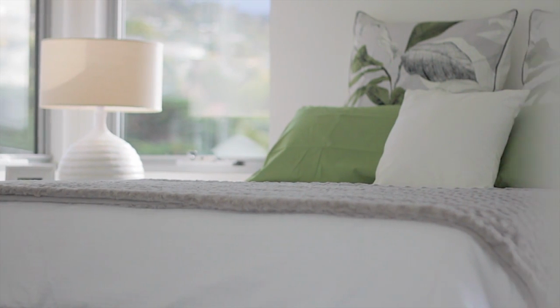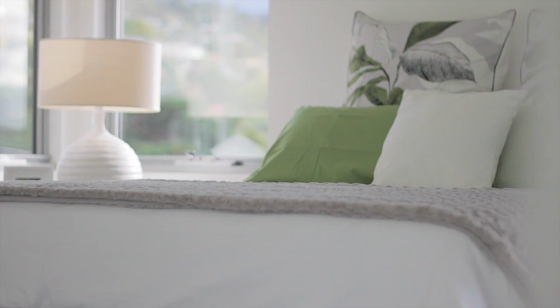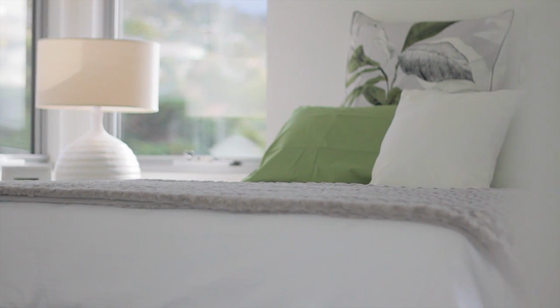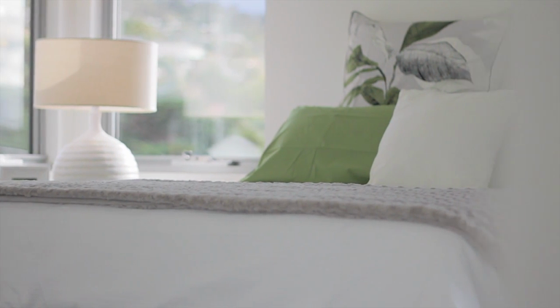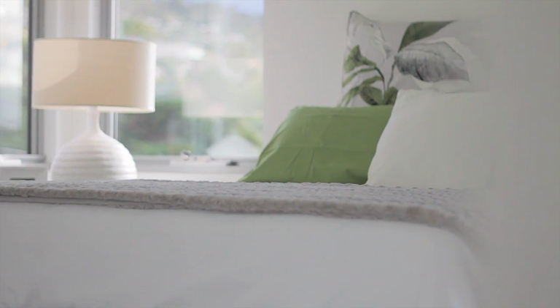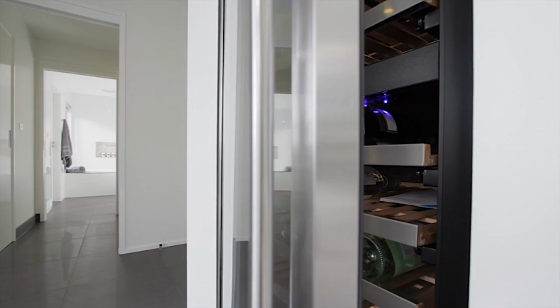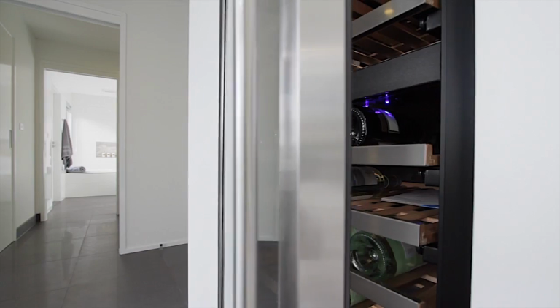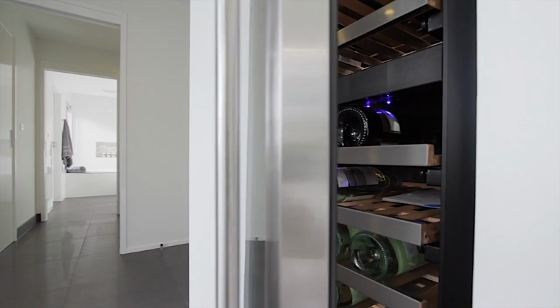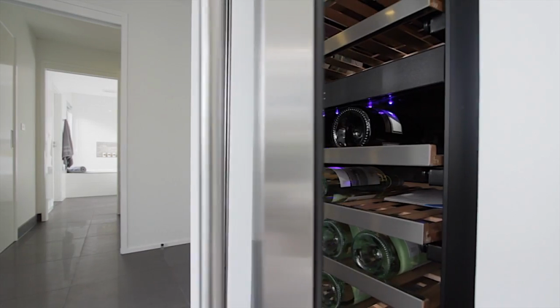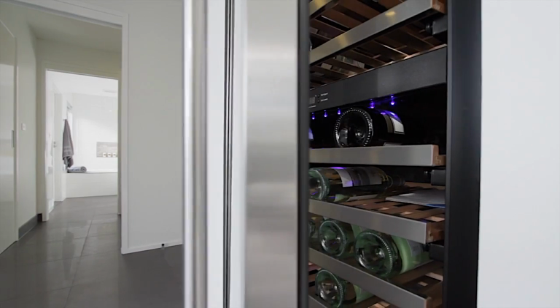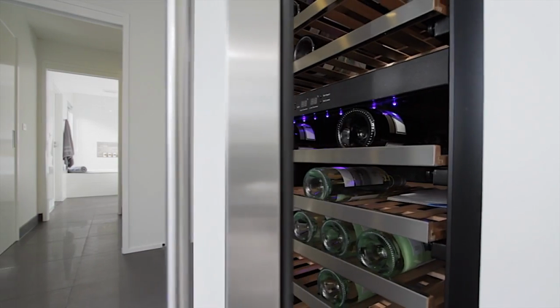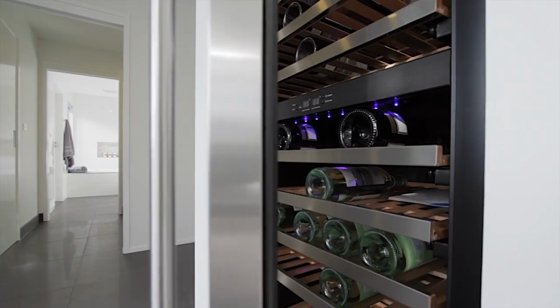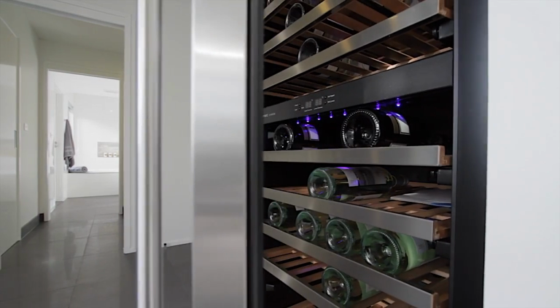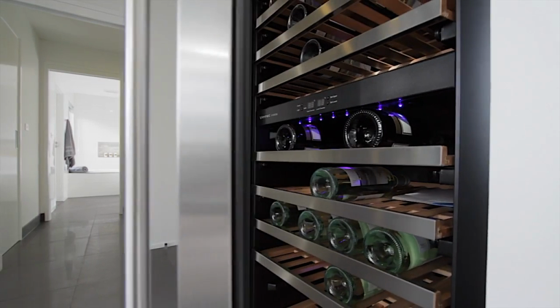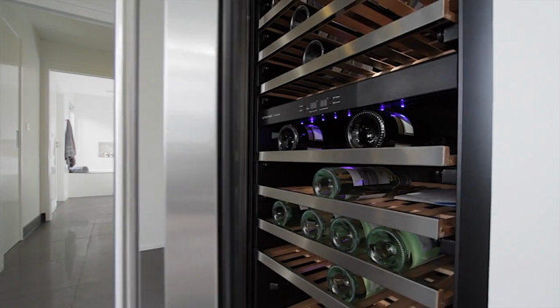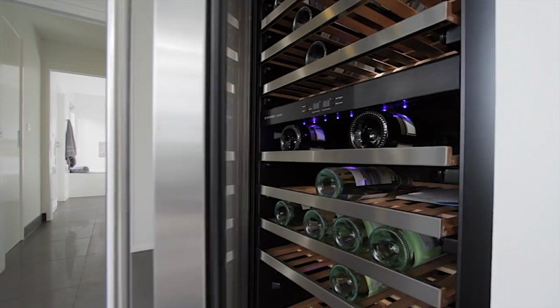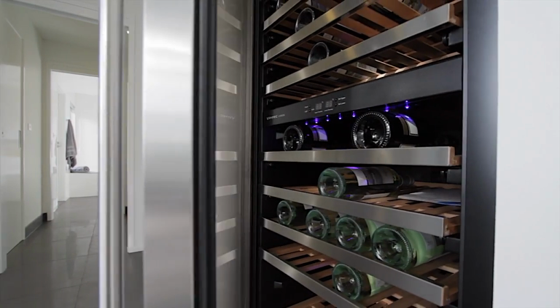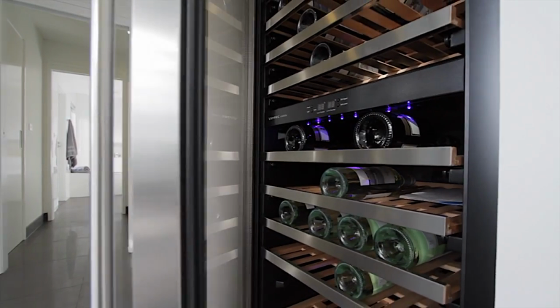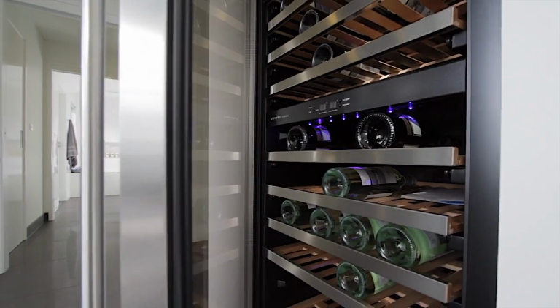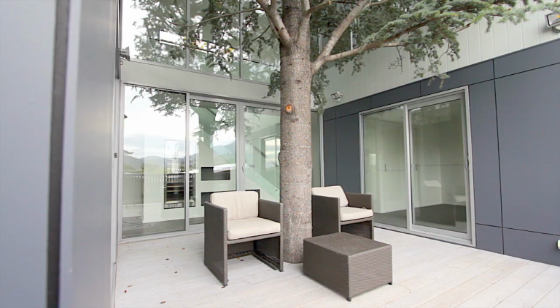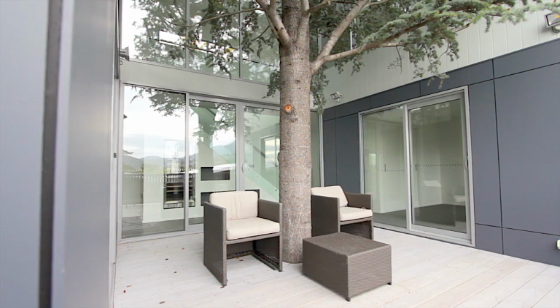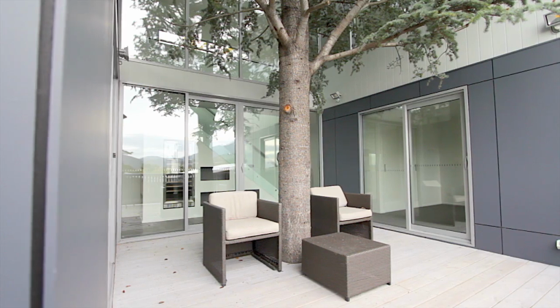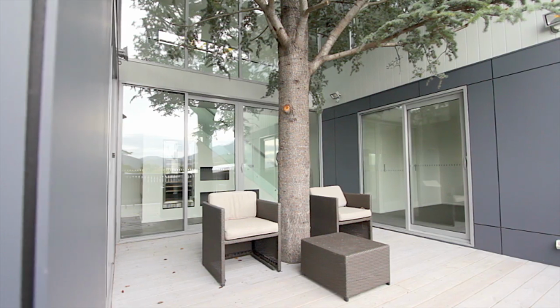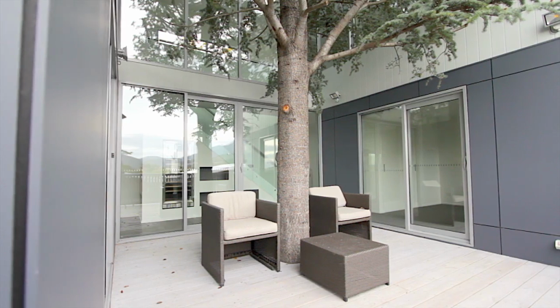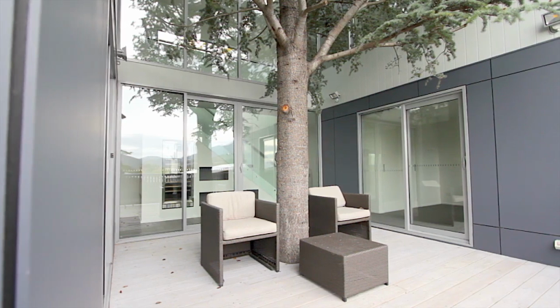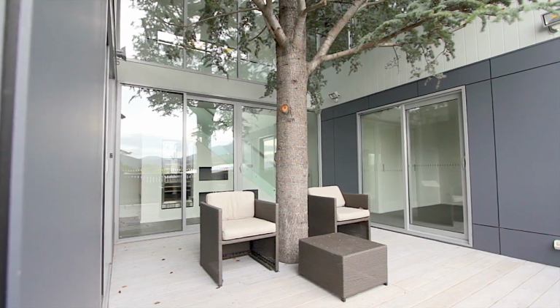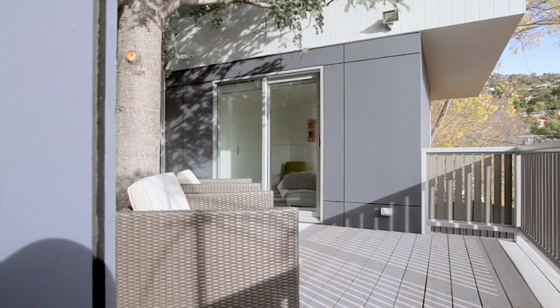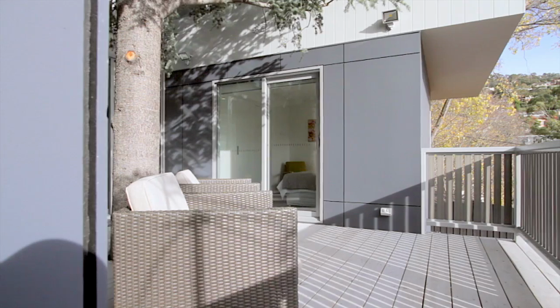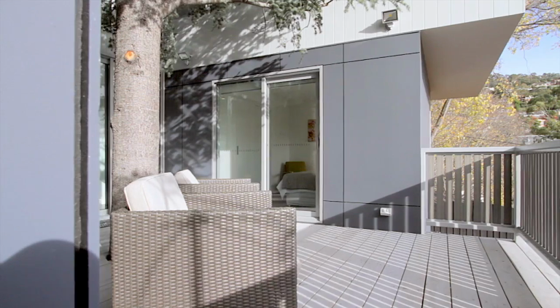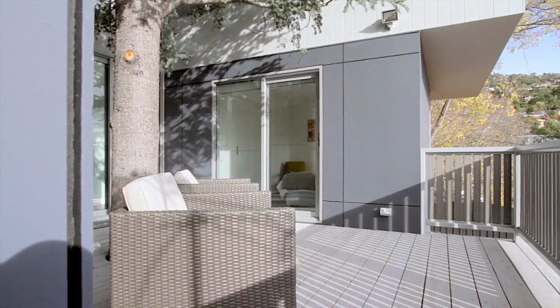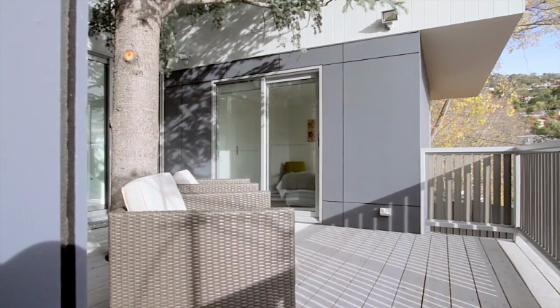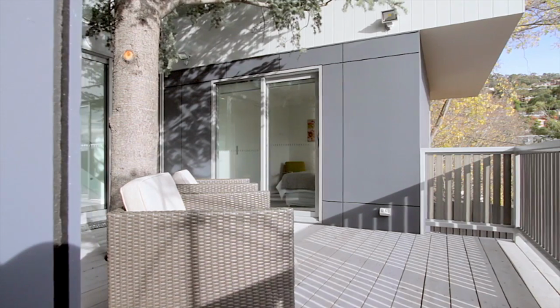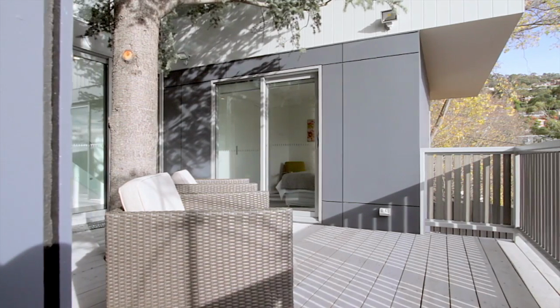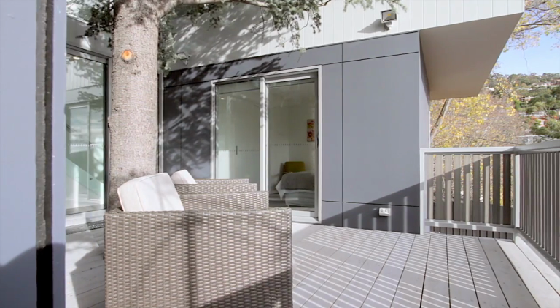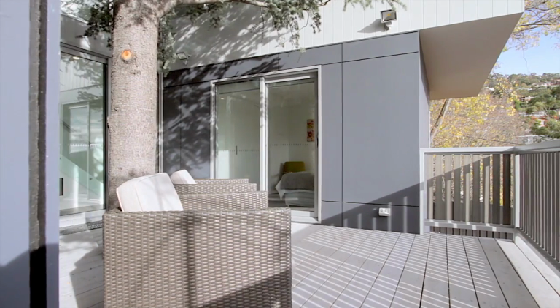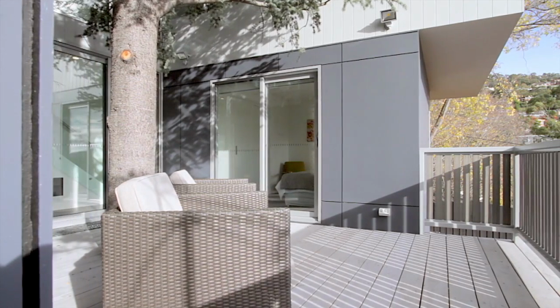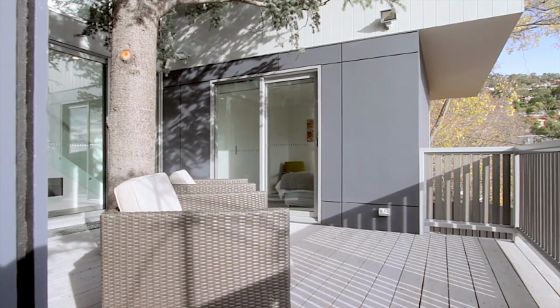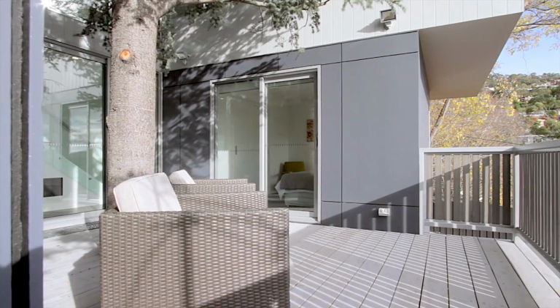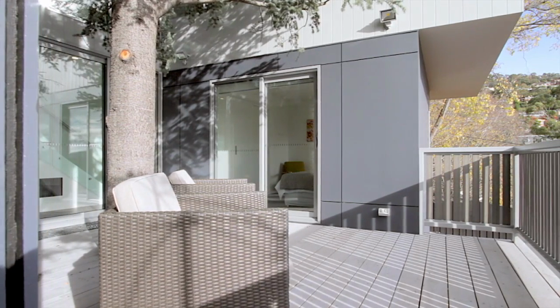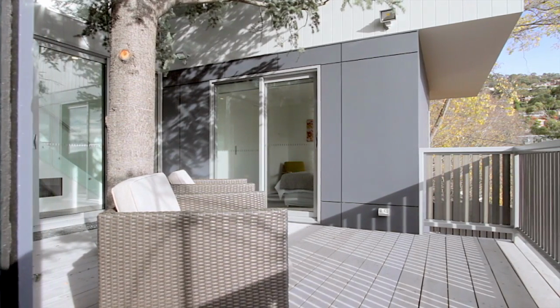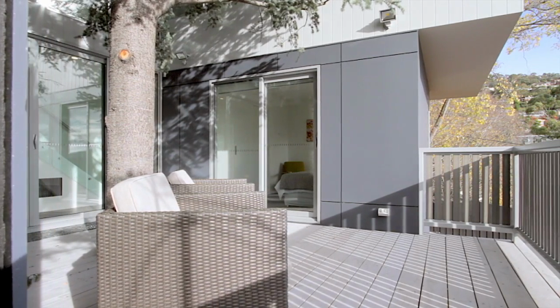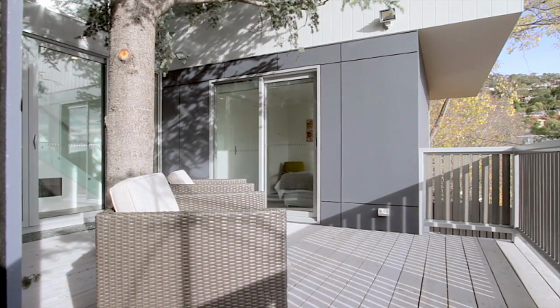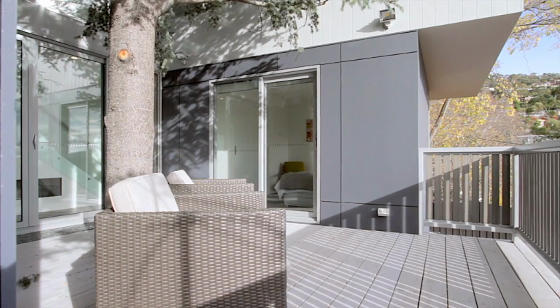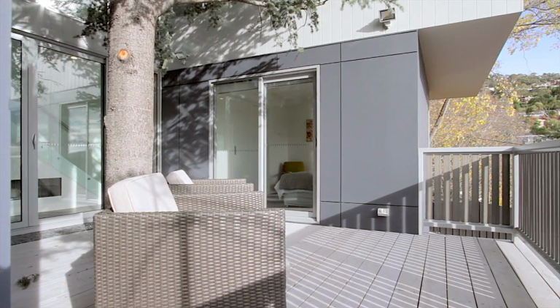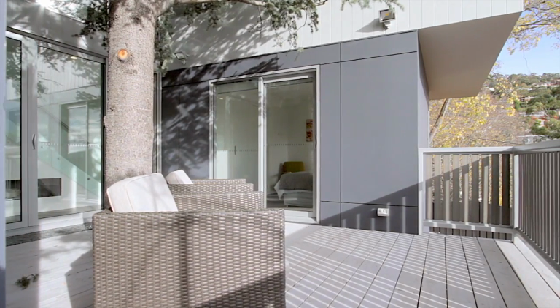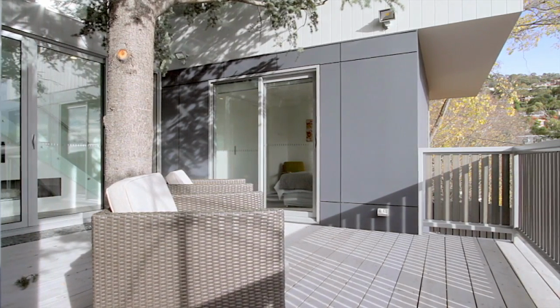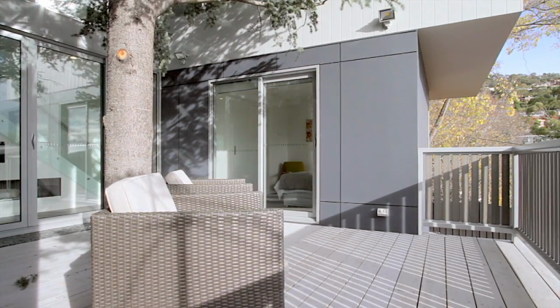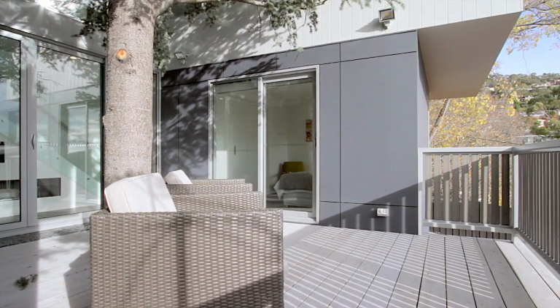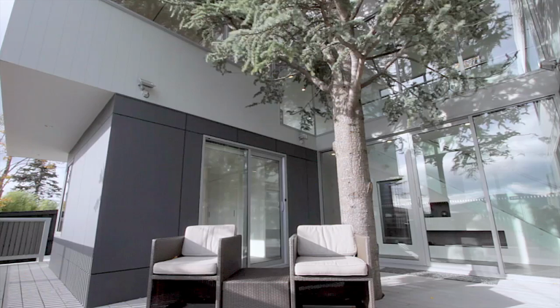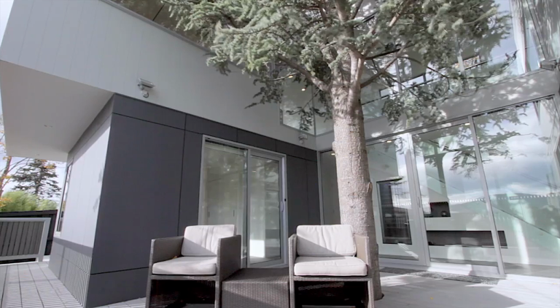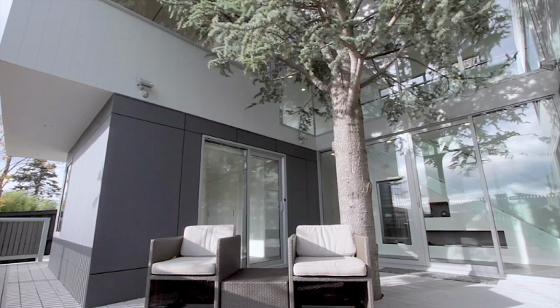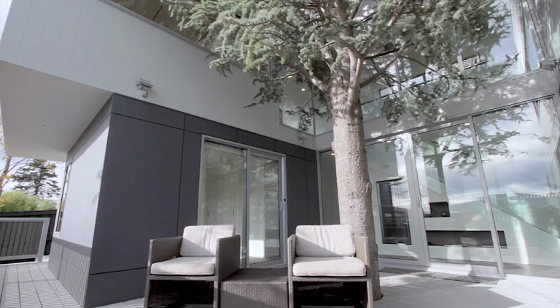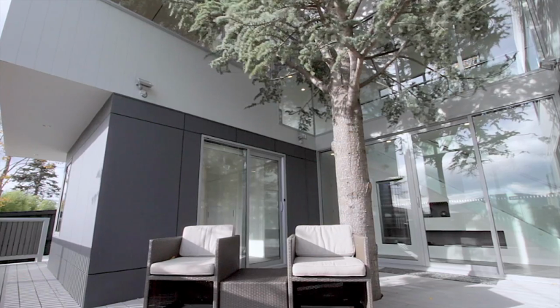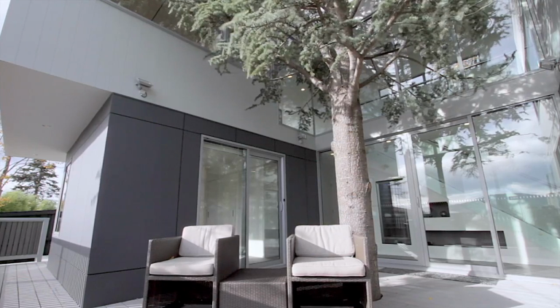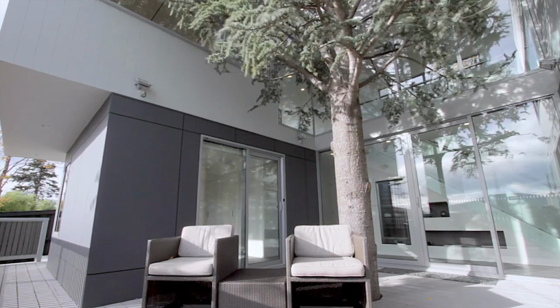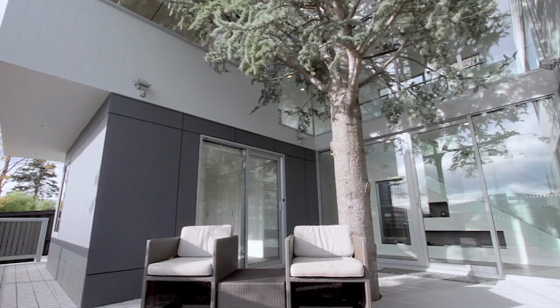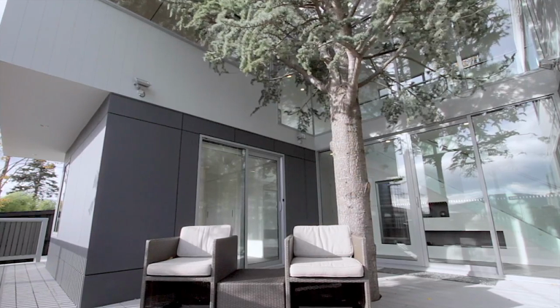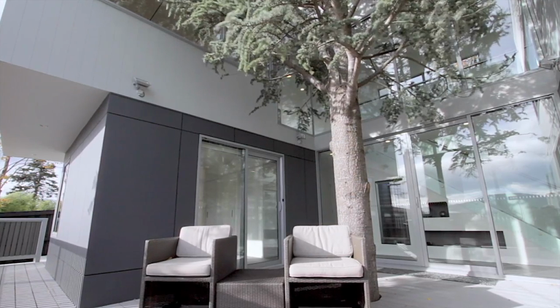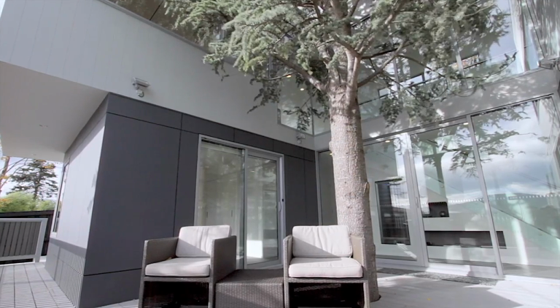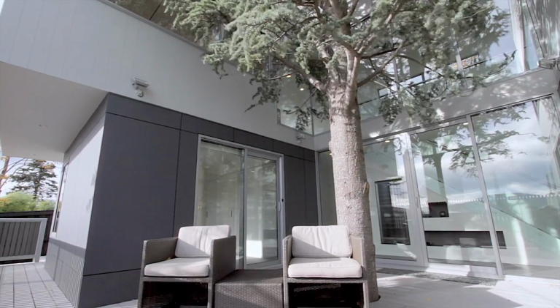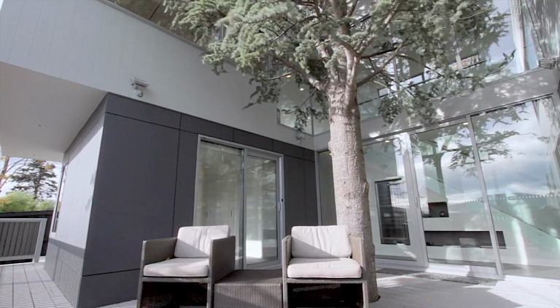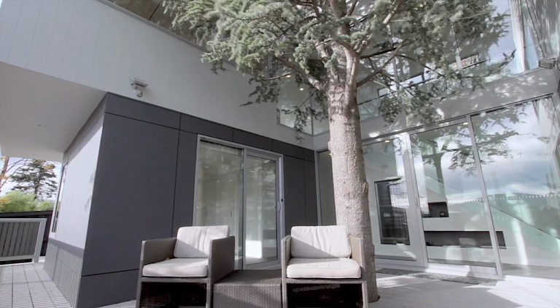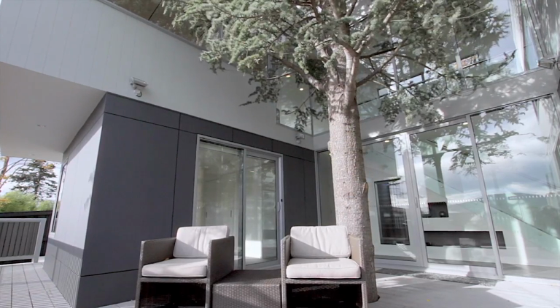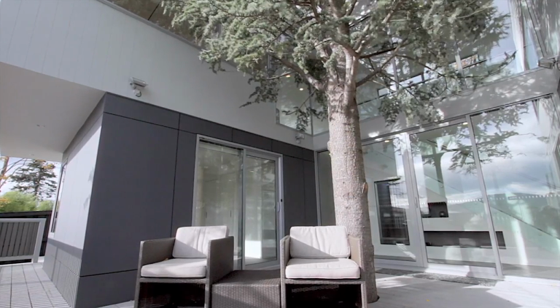A feature of The Treehouse is of course the tree, which is an atlas cedar. The tree has pride of place and is literally part of the home.